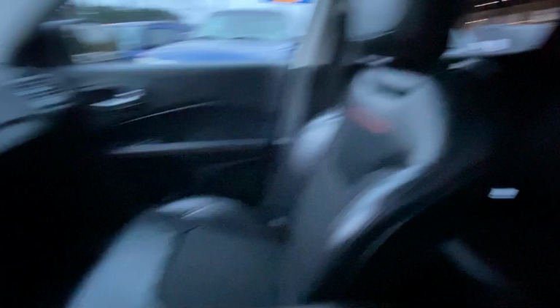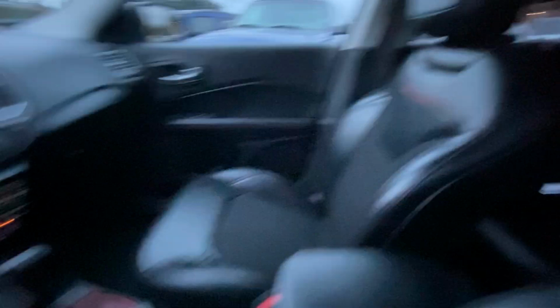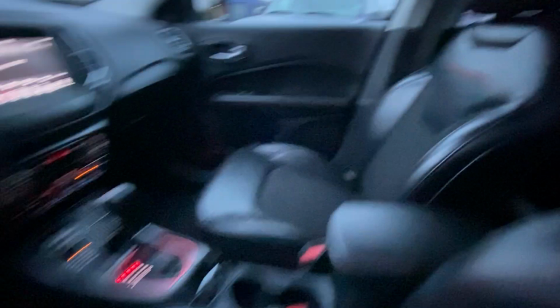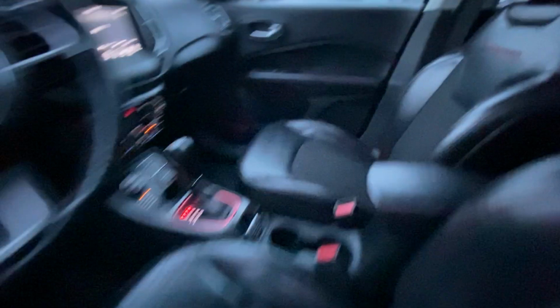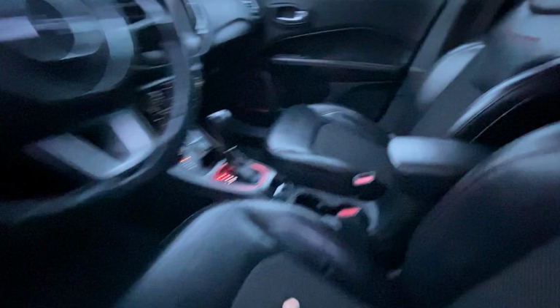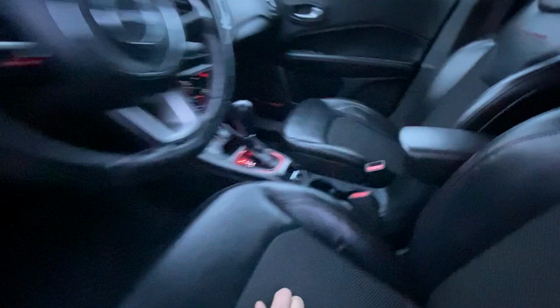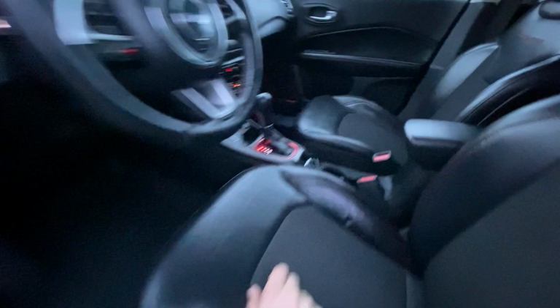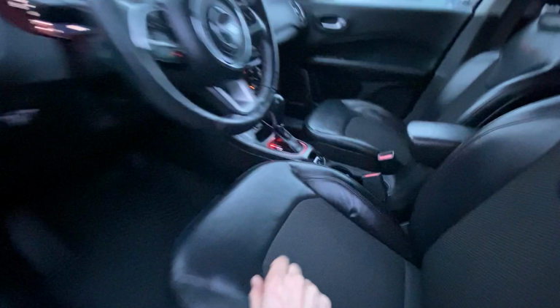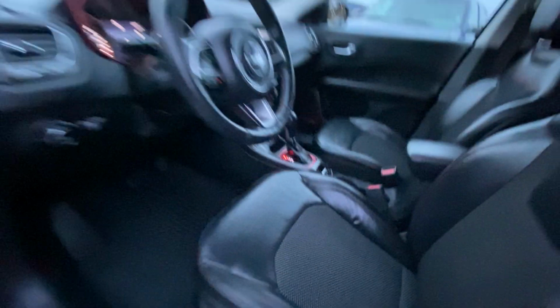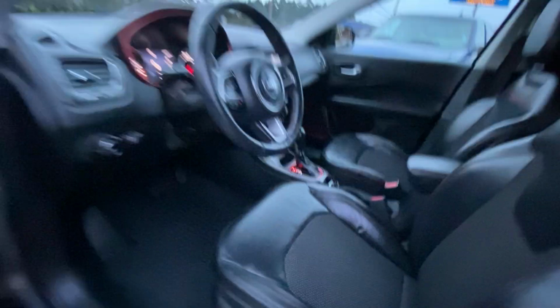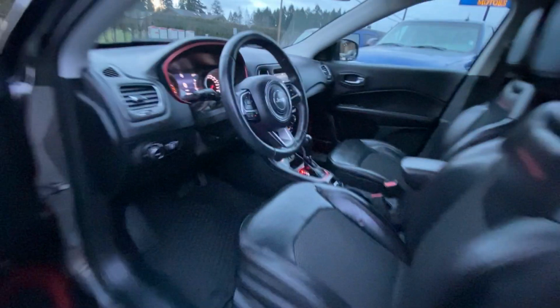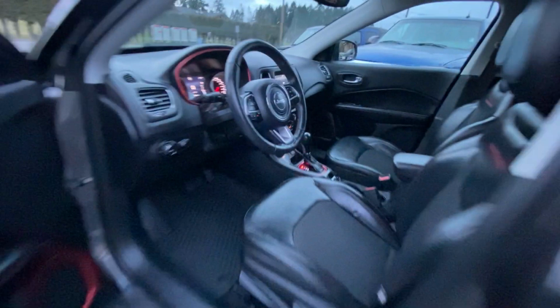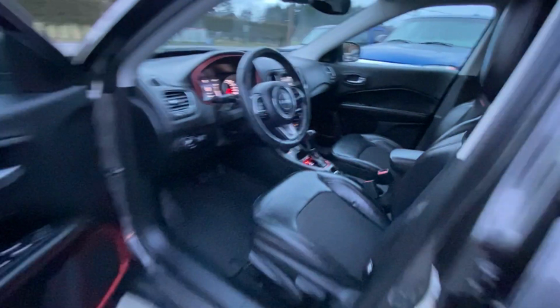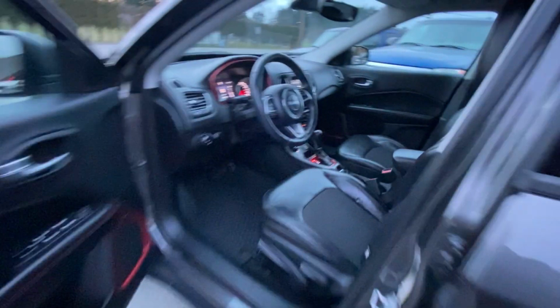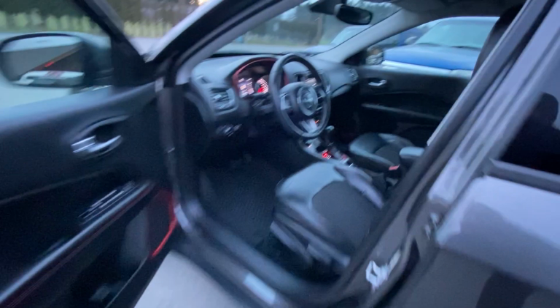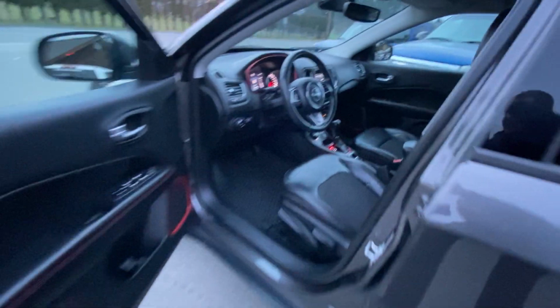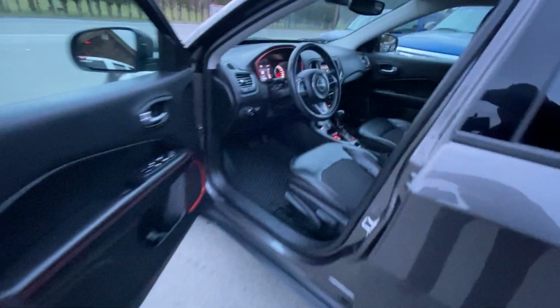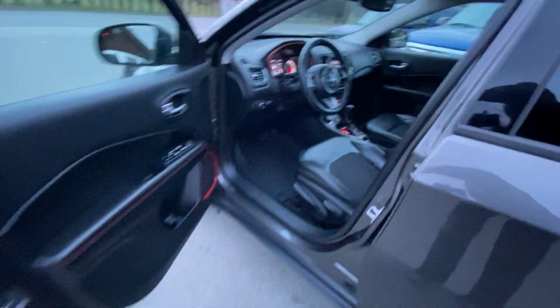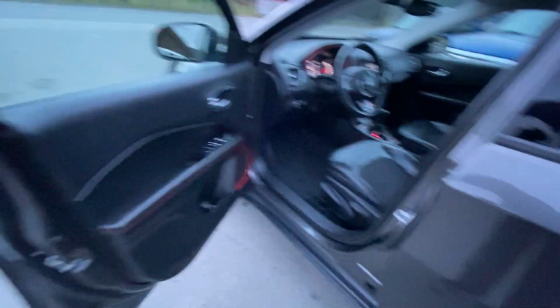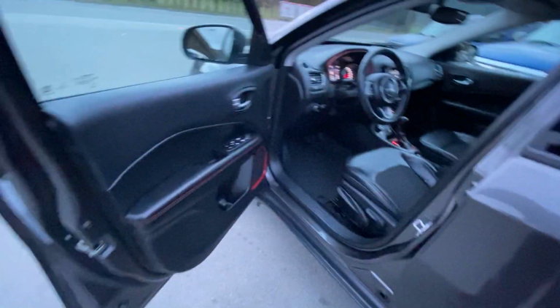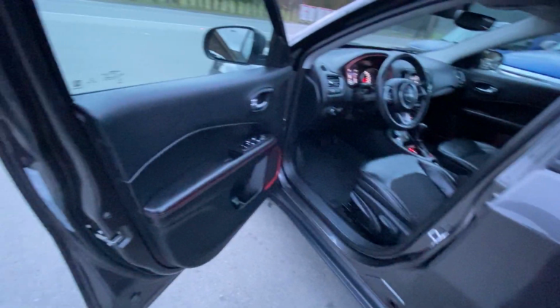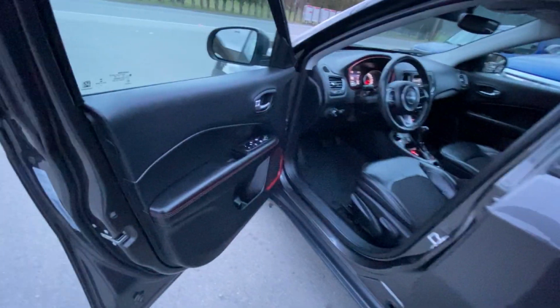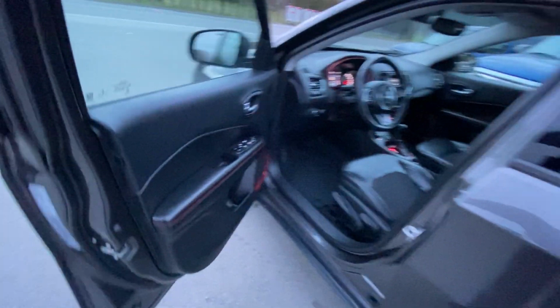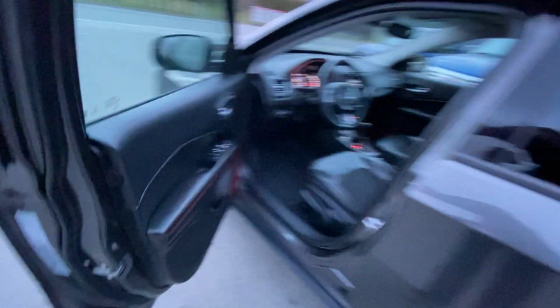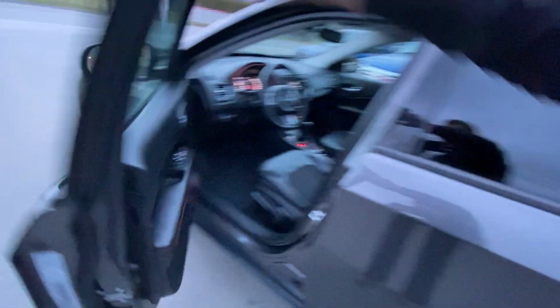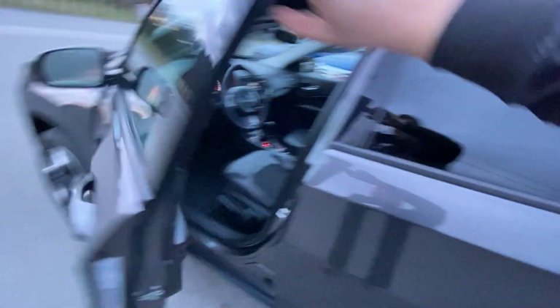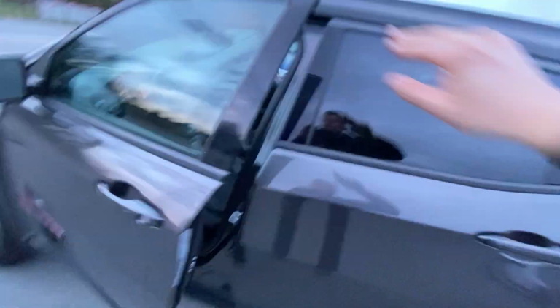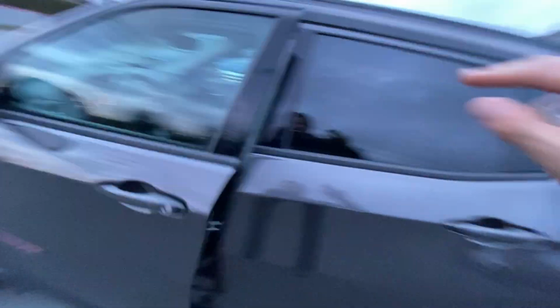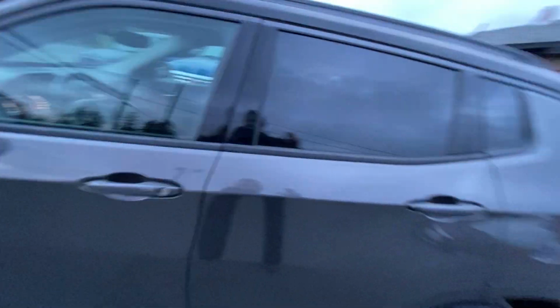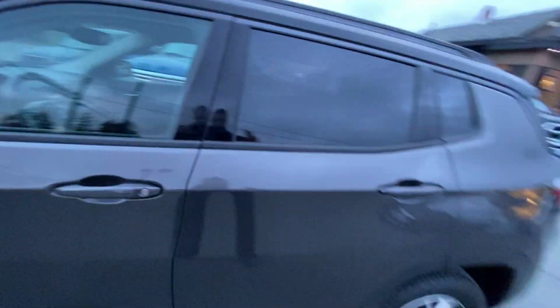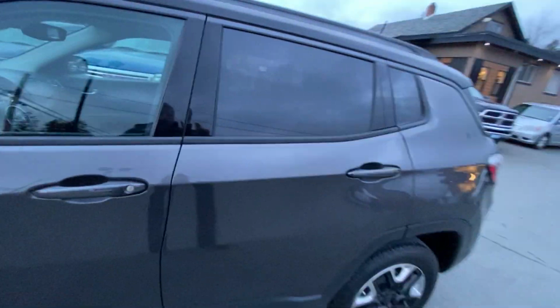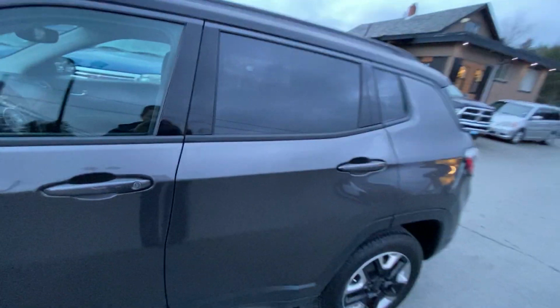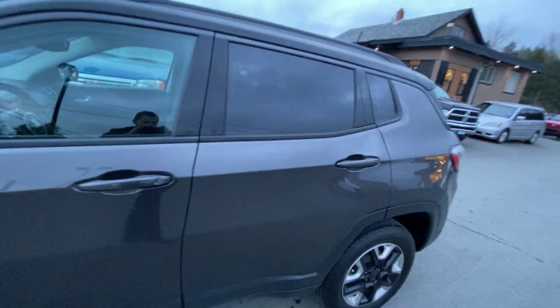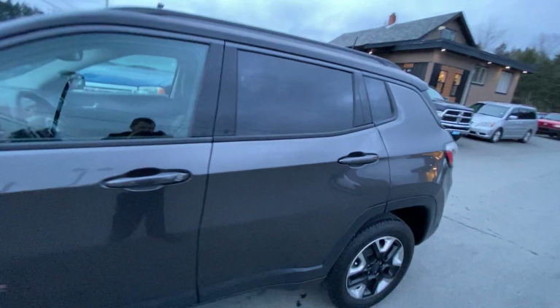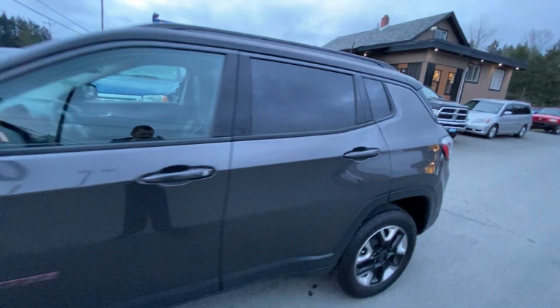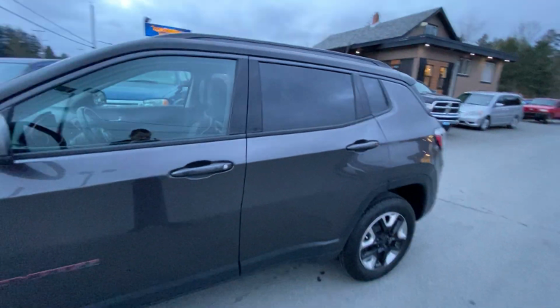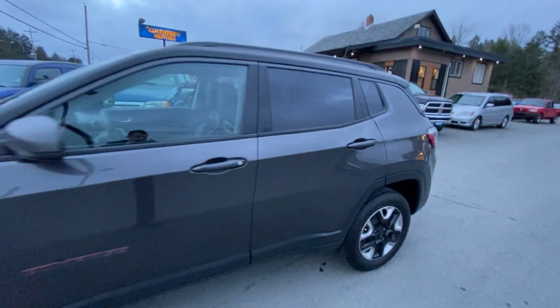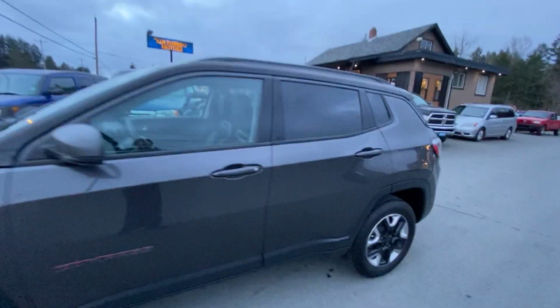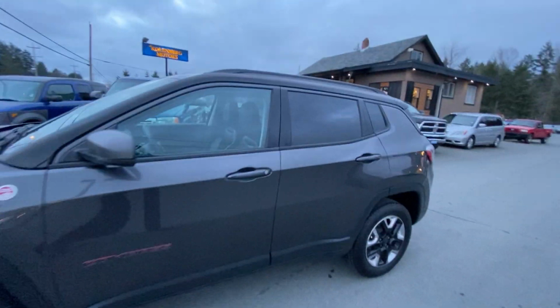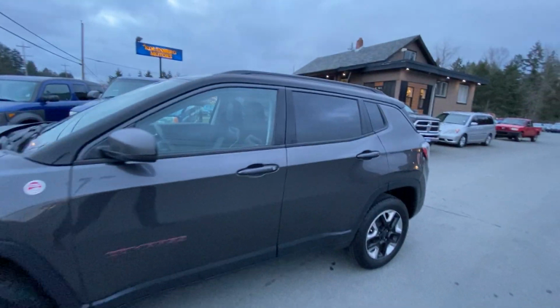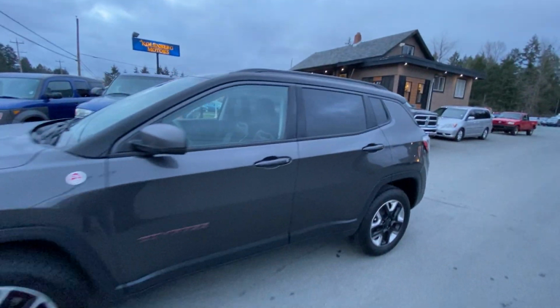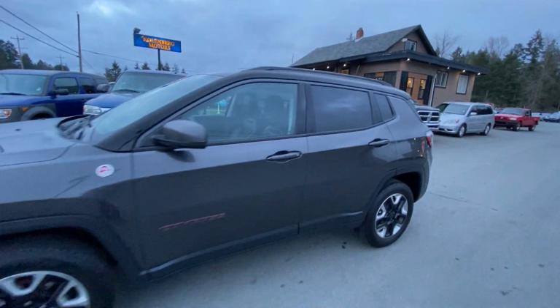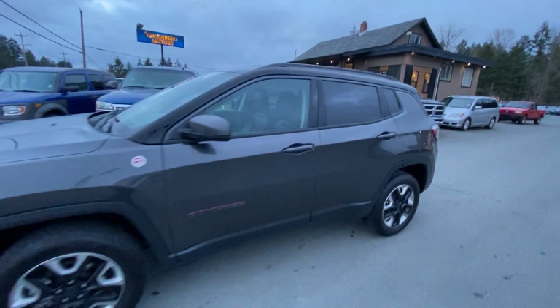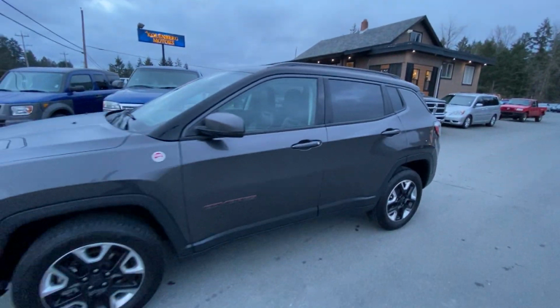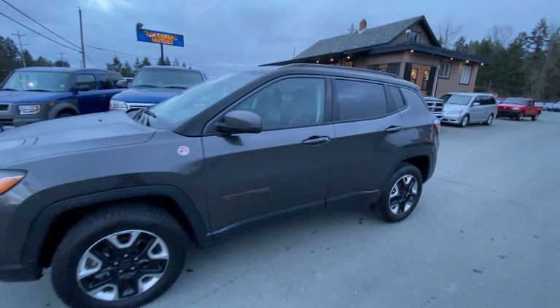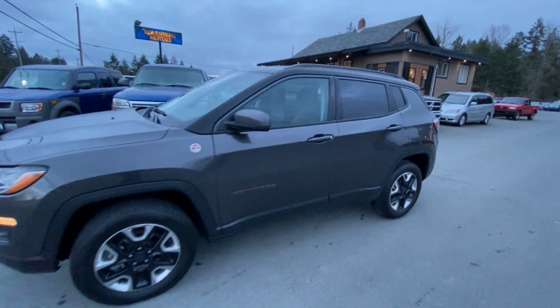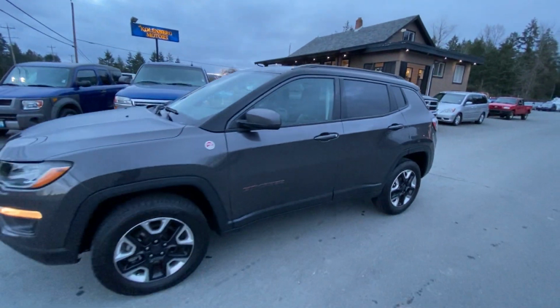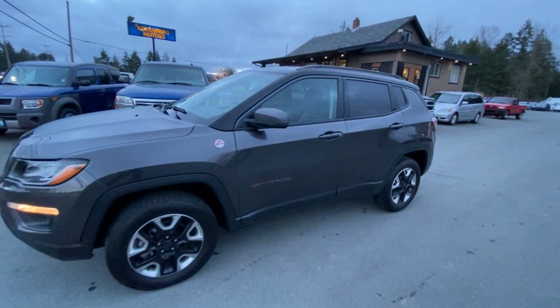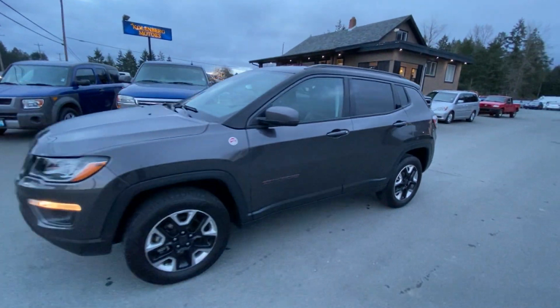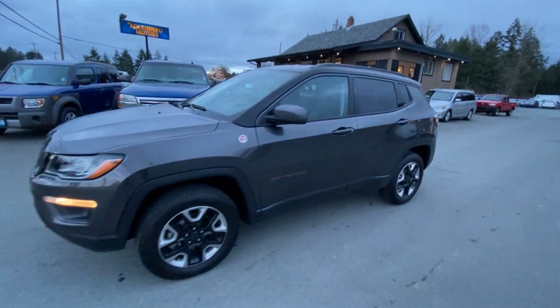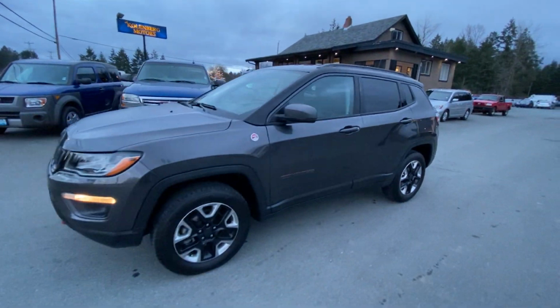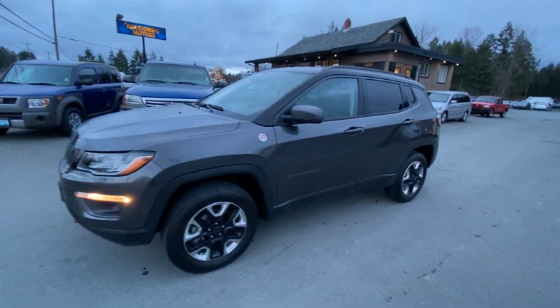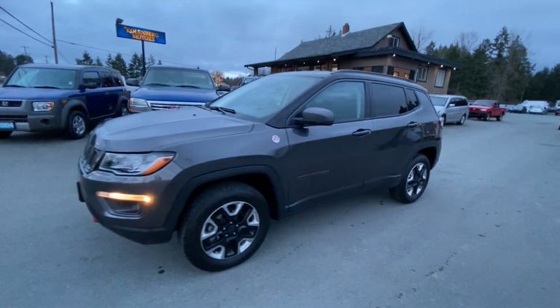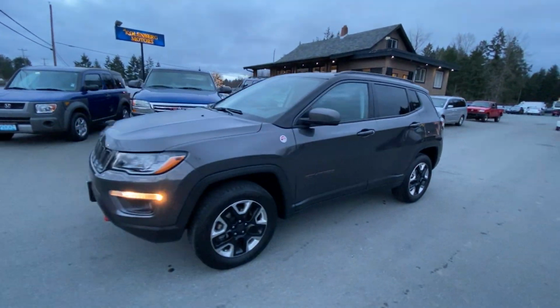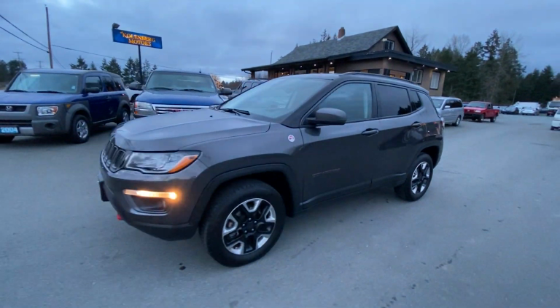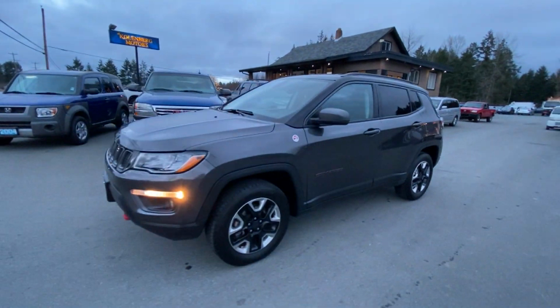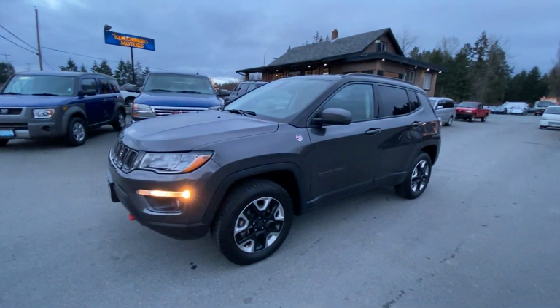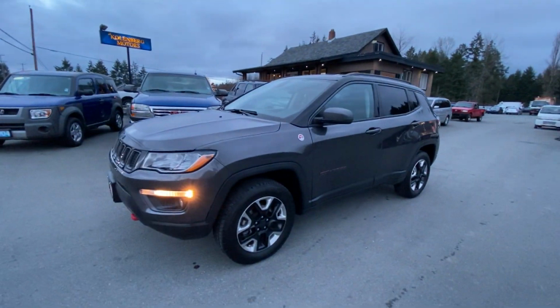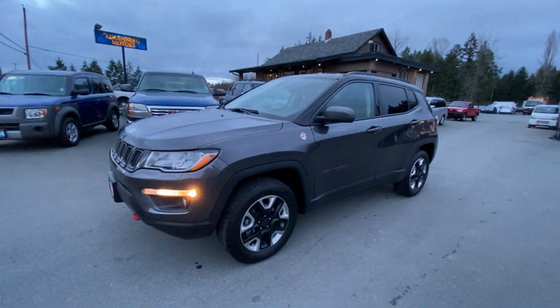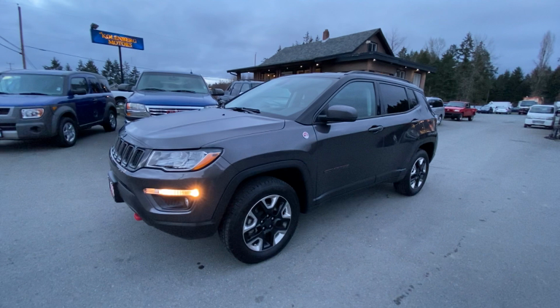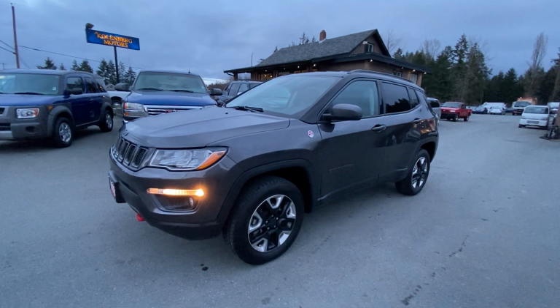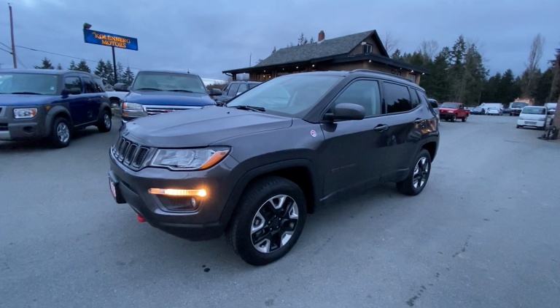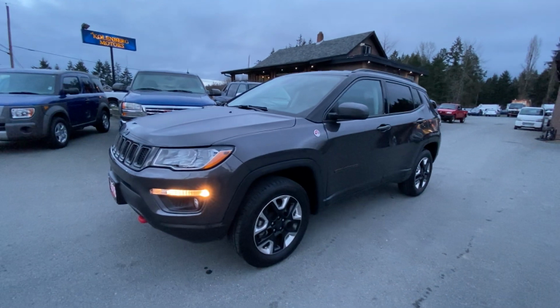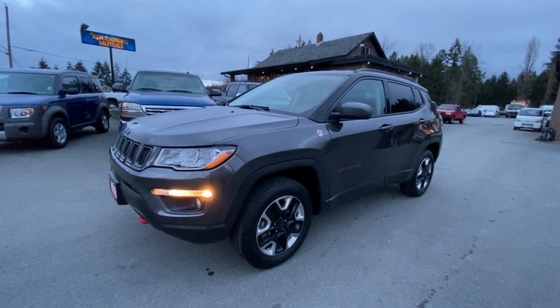This fully loaded Trailhawk four-wheel drive is available at Kolenberg Motors at 3537 Couch on Lake Road in Duncan.